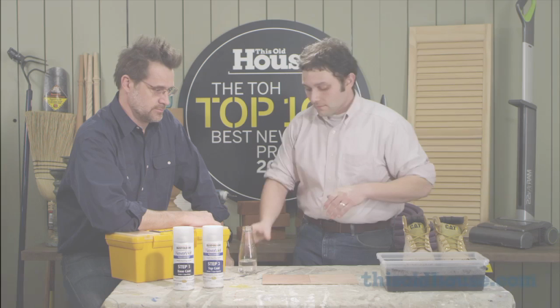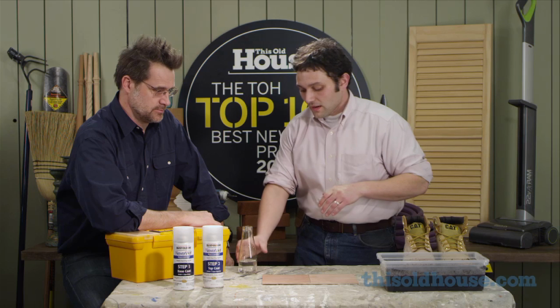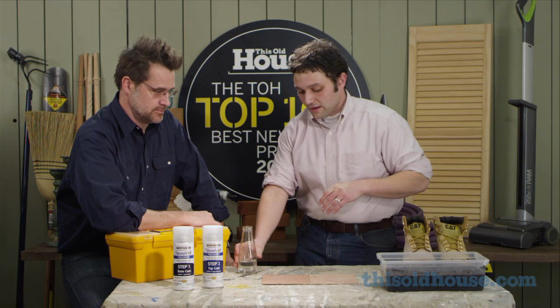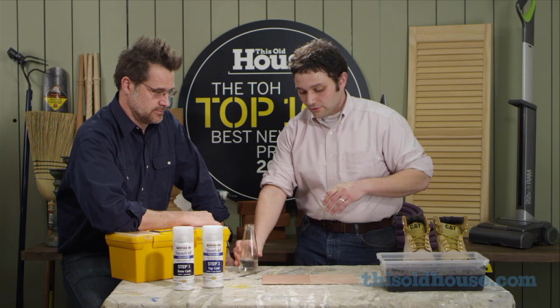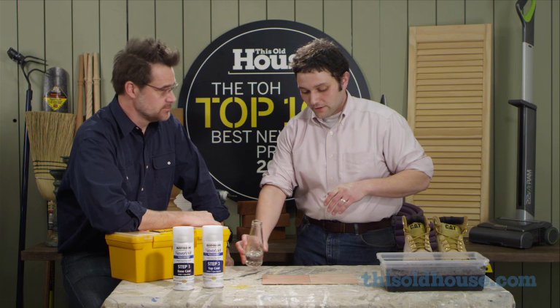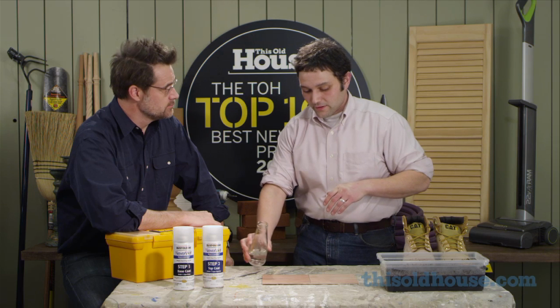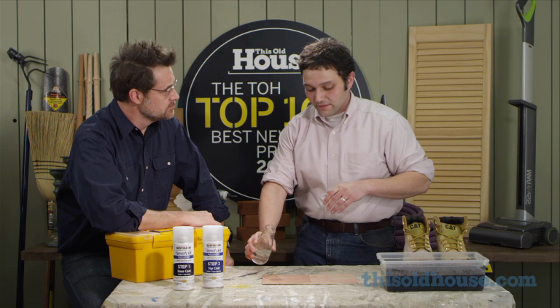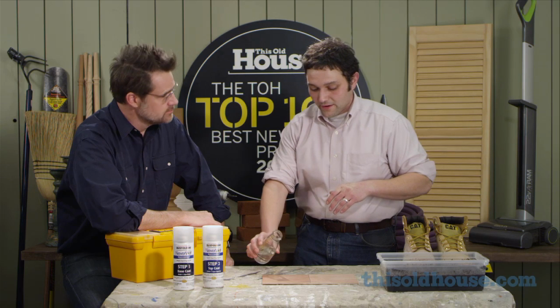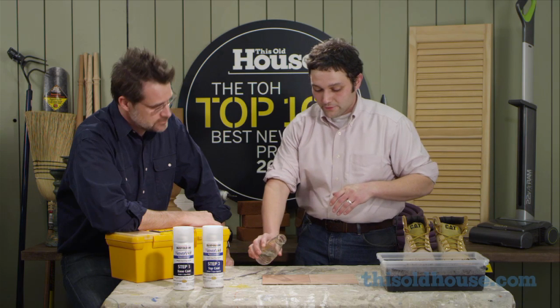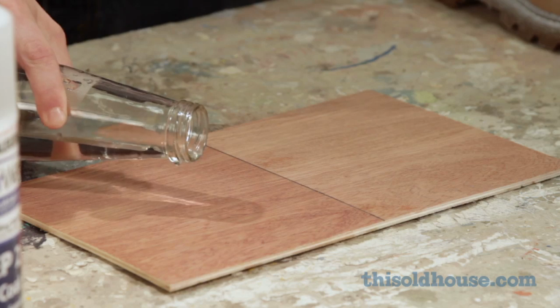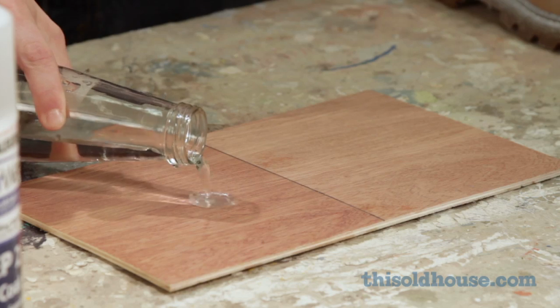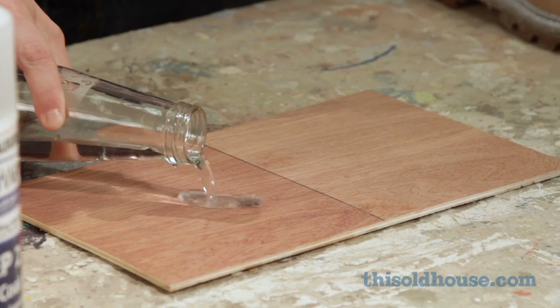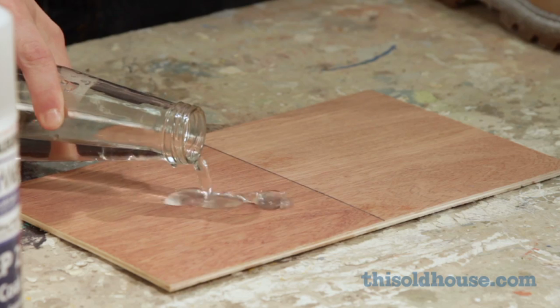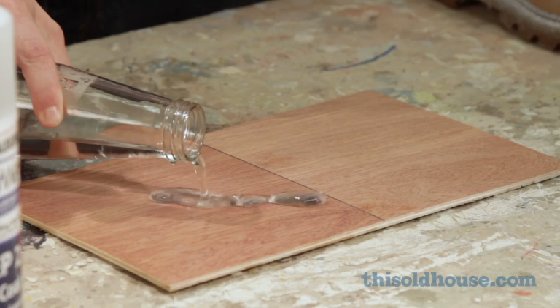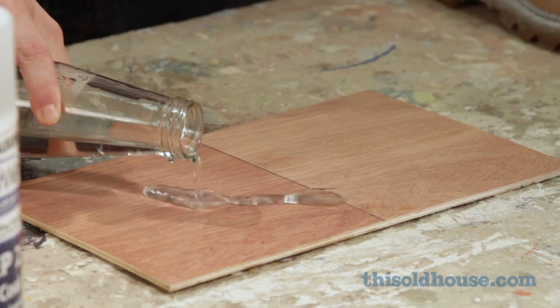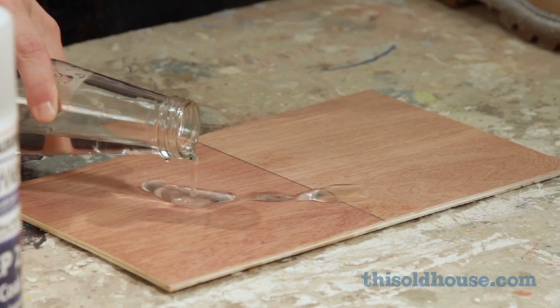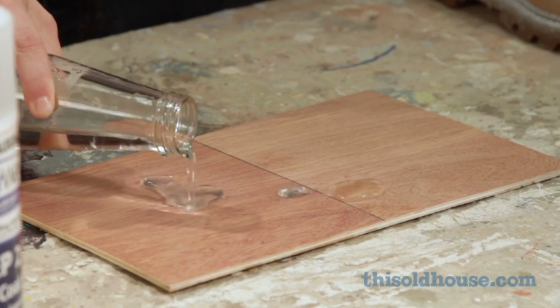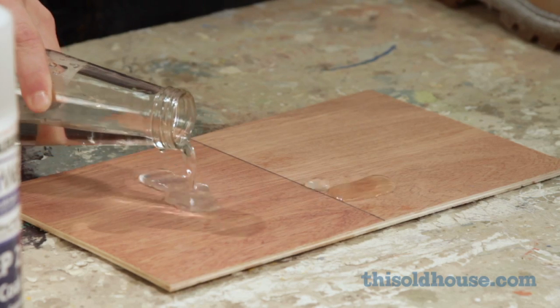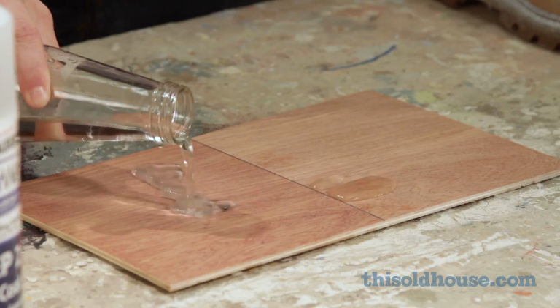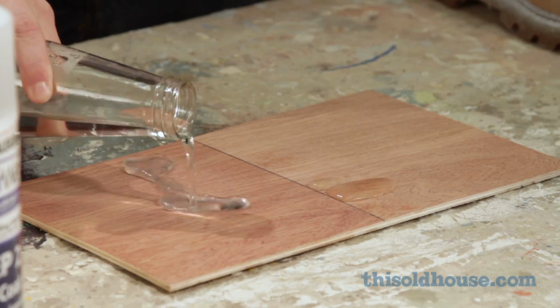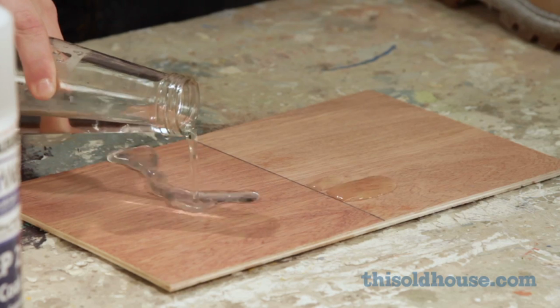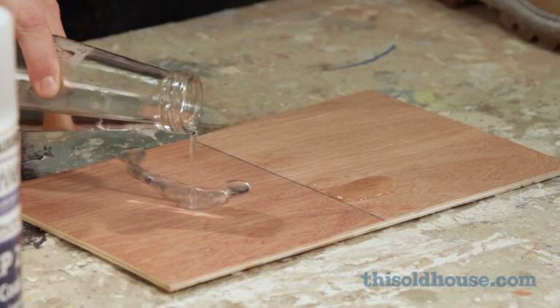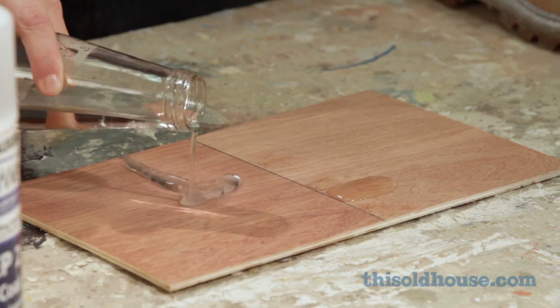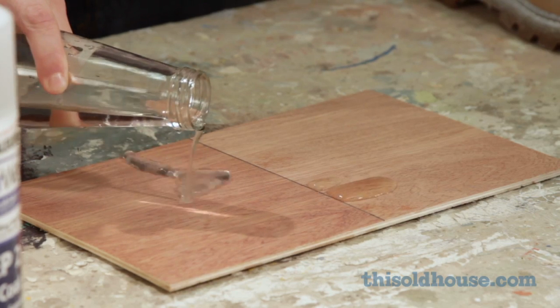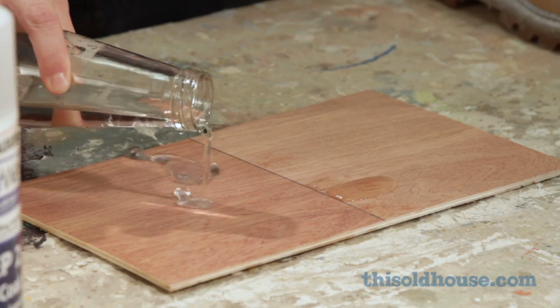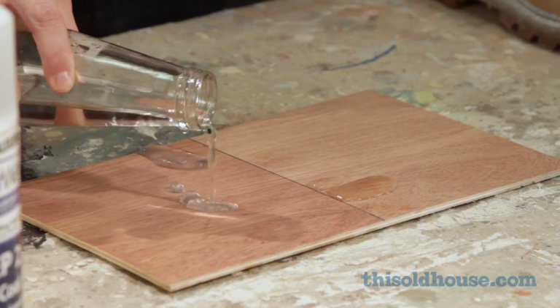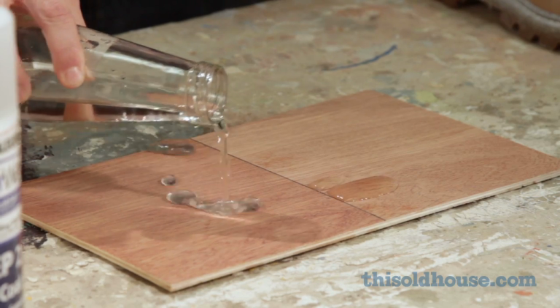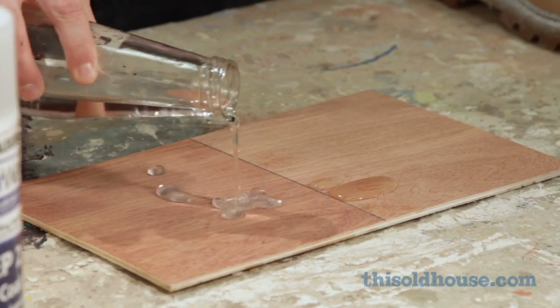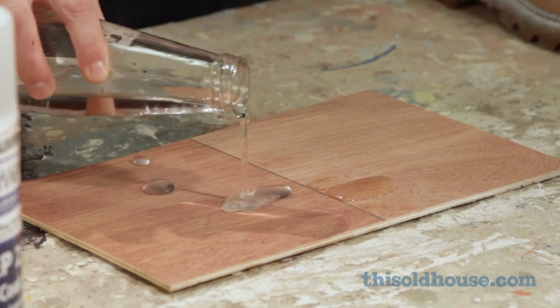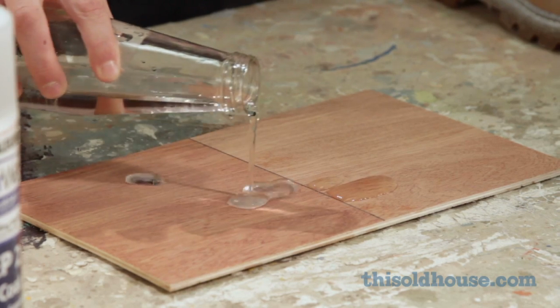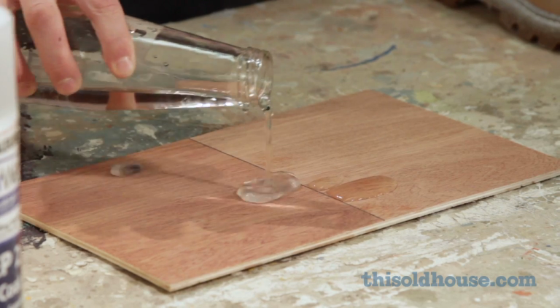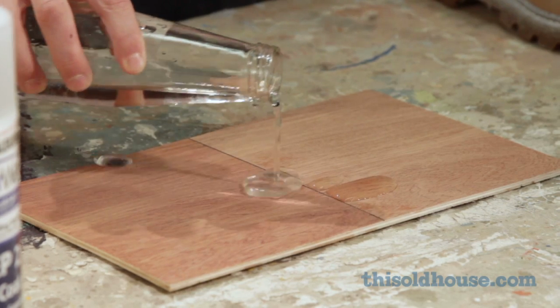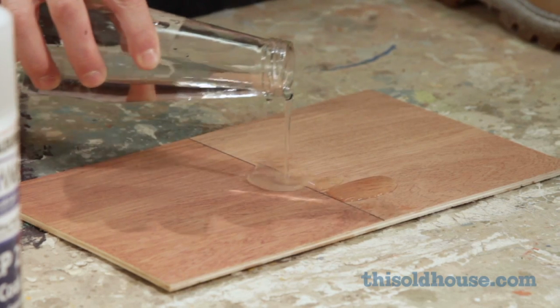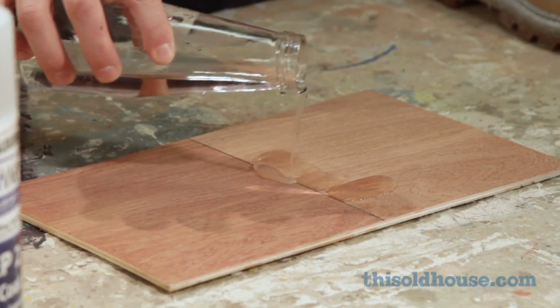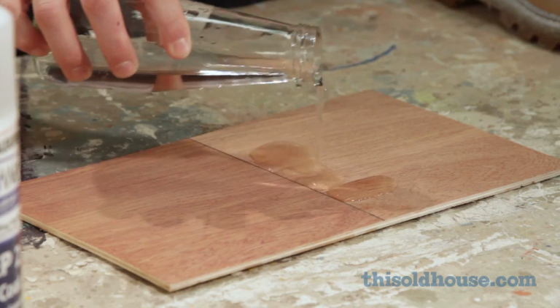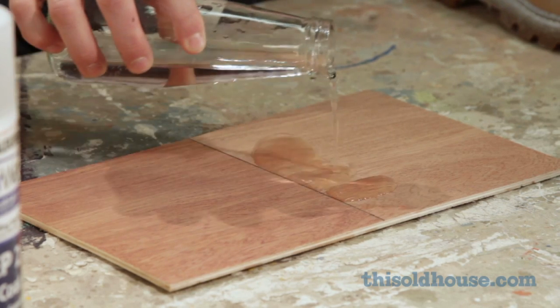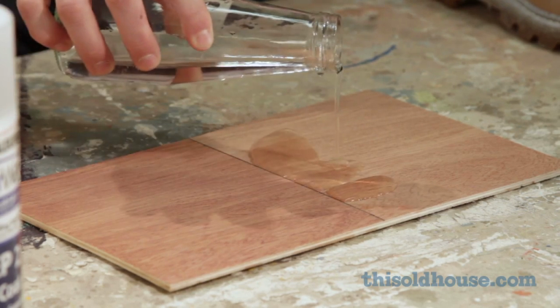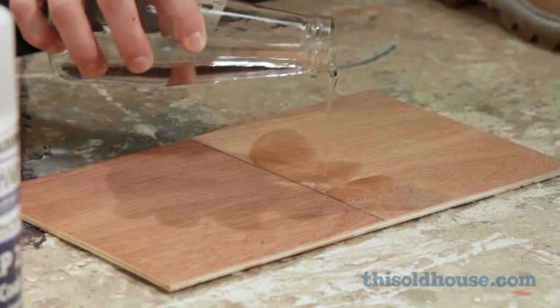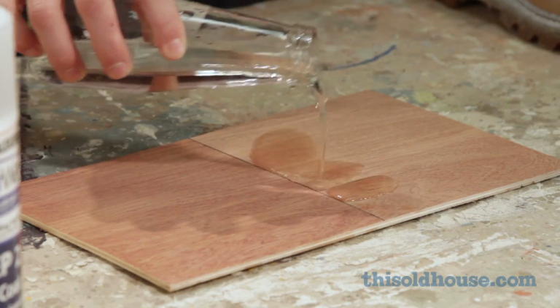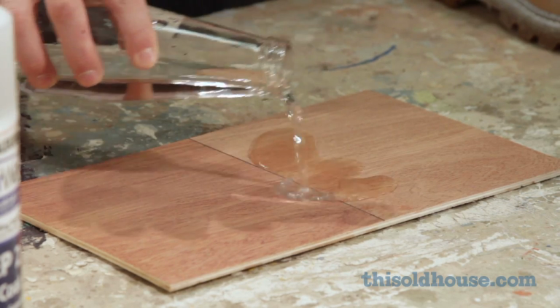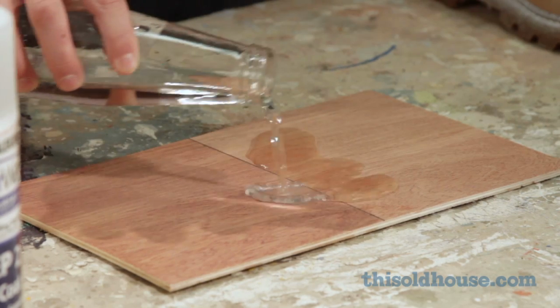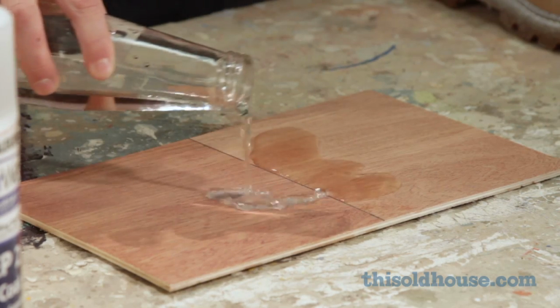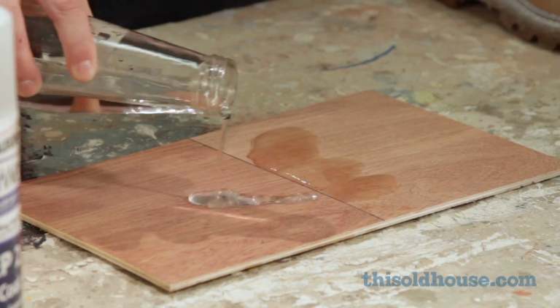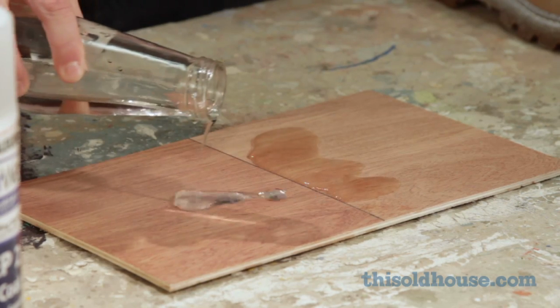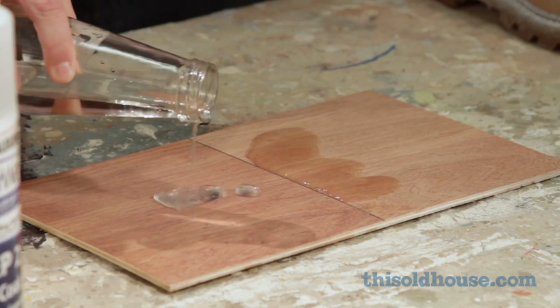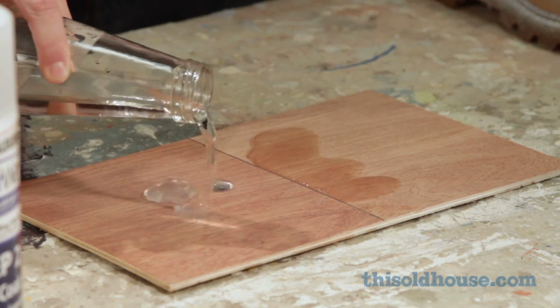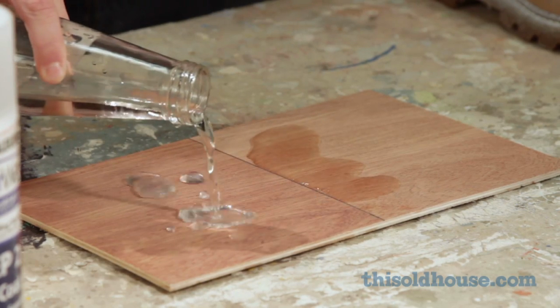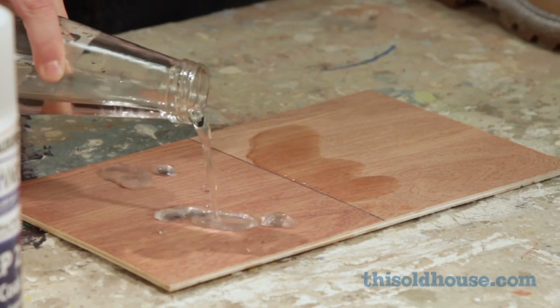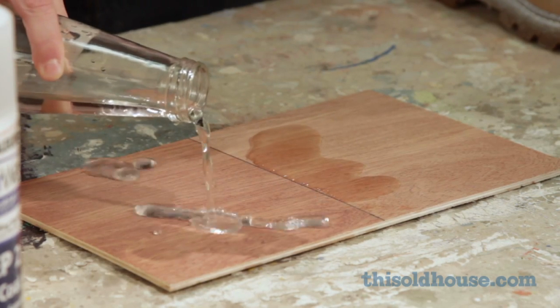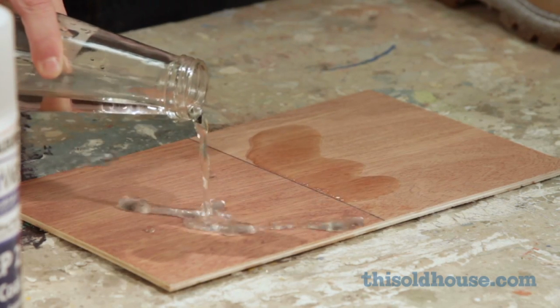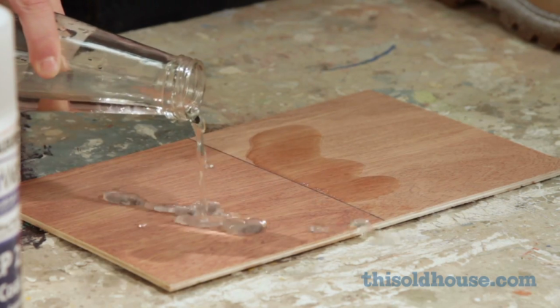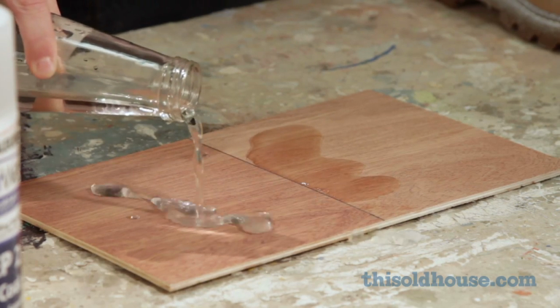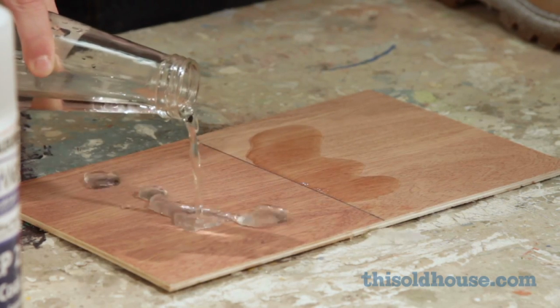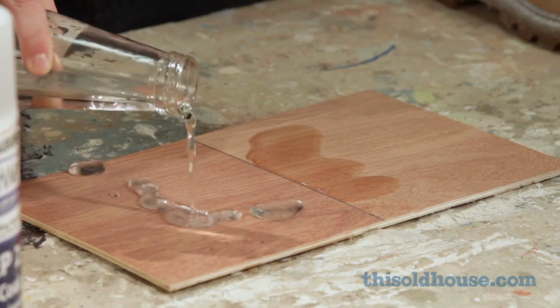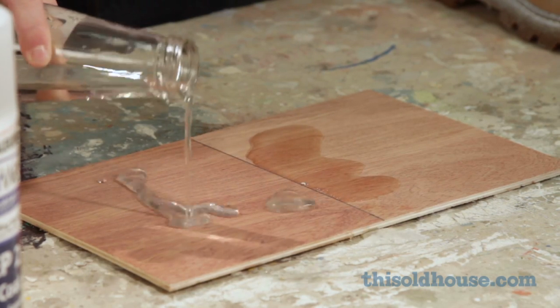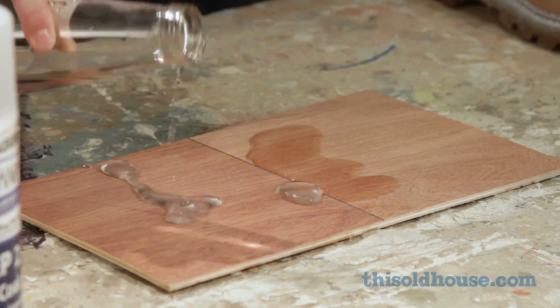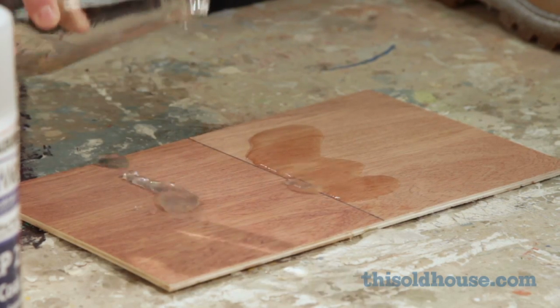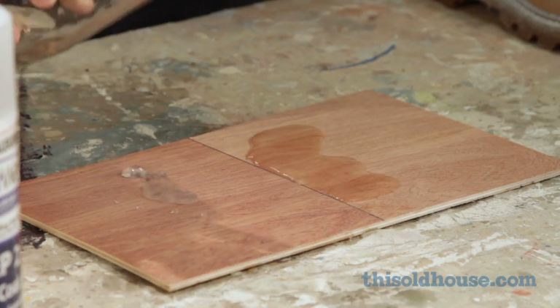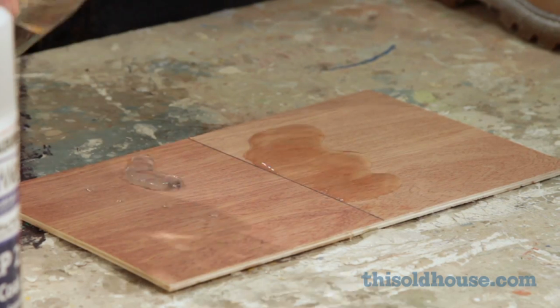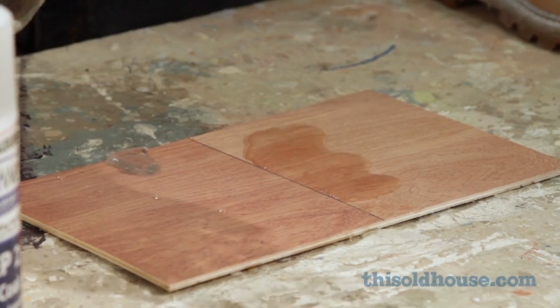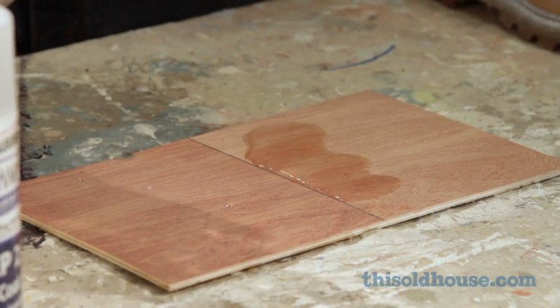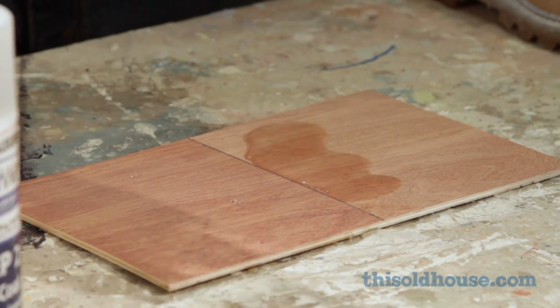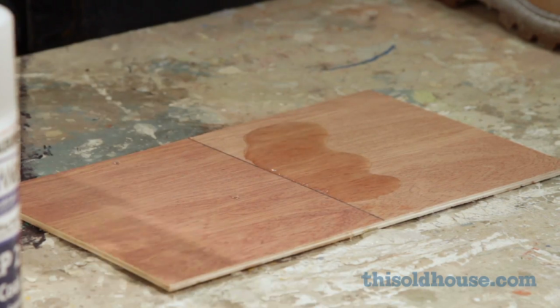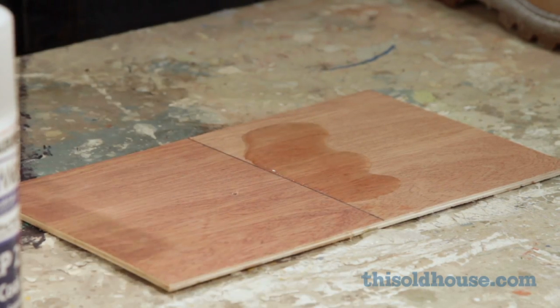Hey, check this out. Oh my gosh, the water's running right off. This must be that new NeverWet stuff from Rust-Oleum.